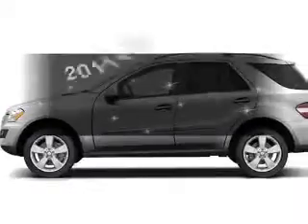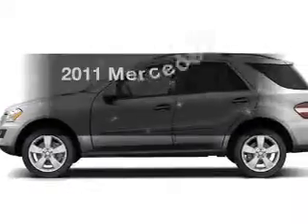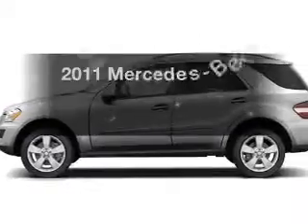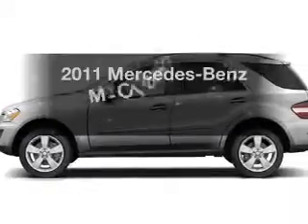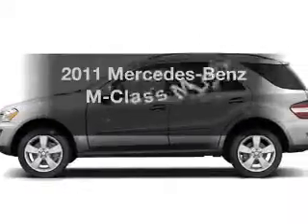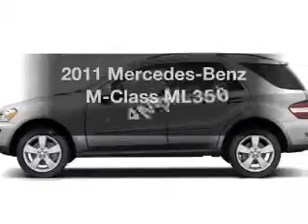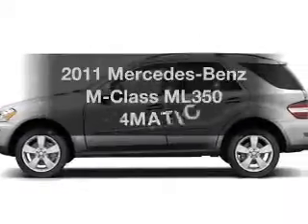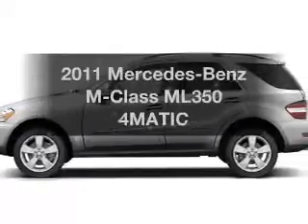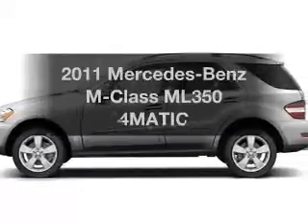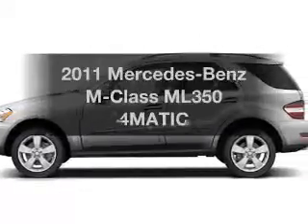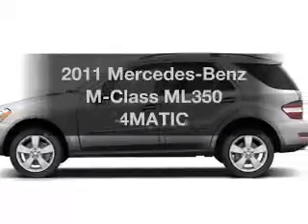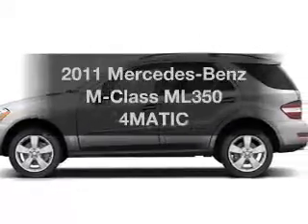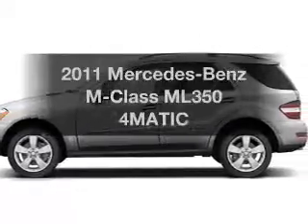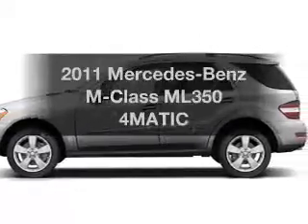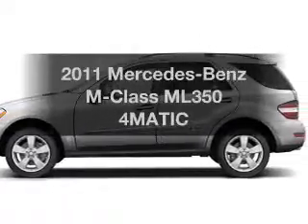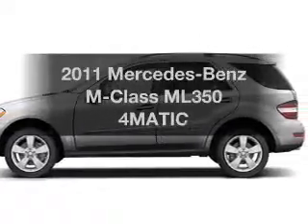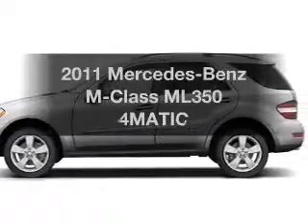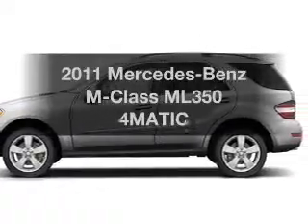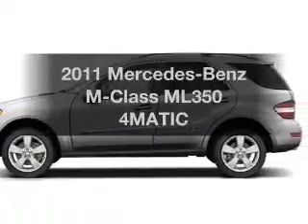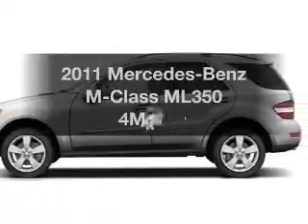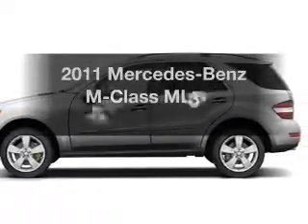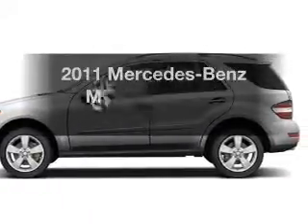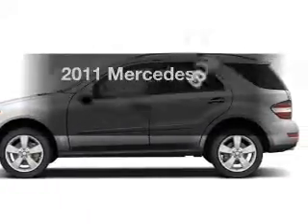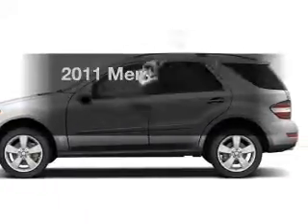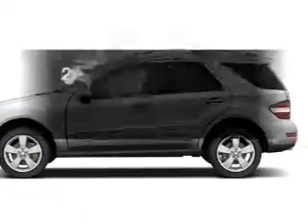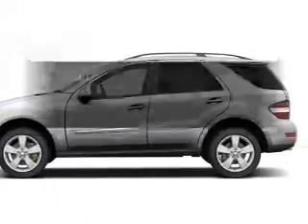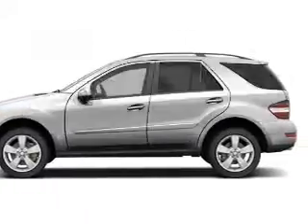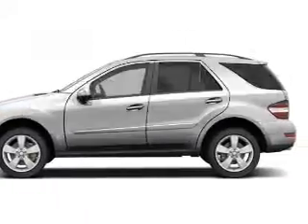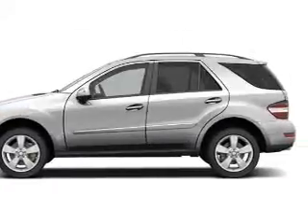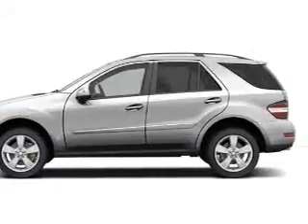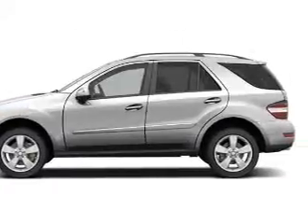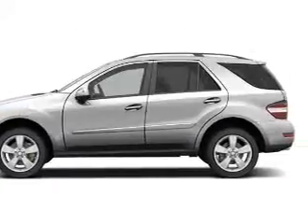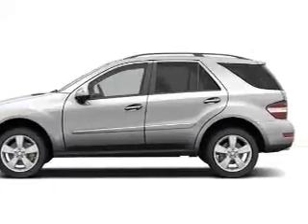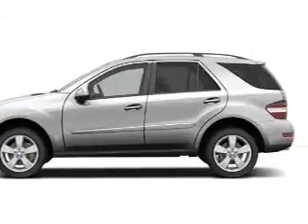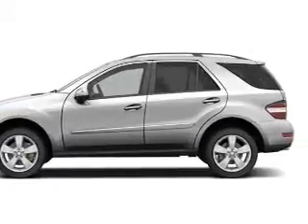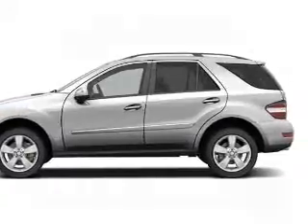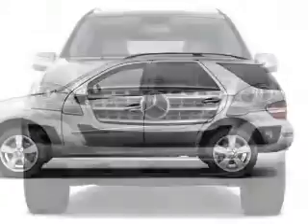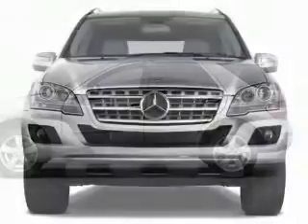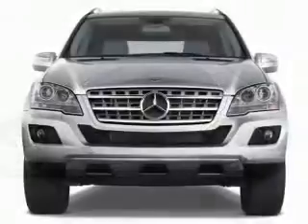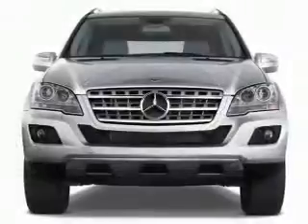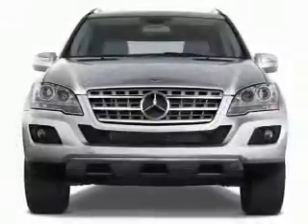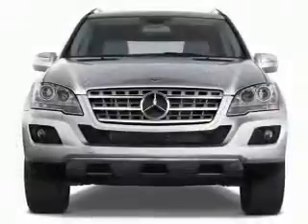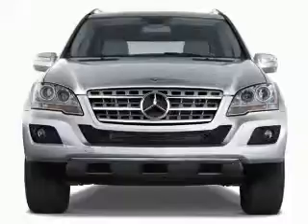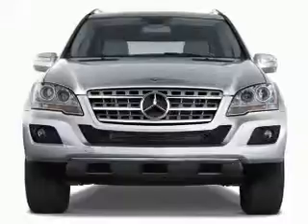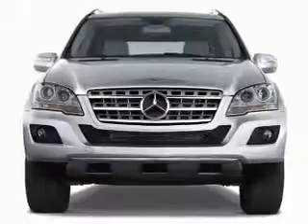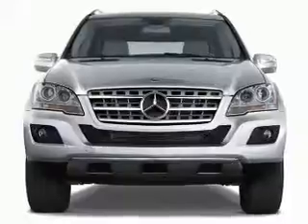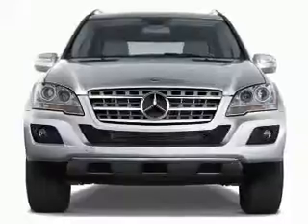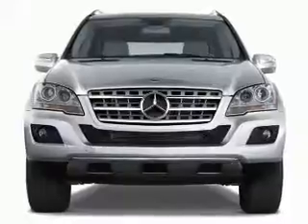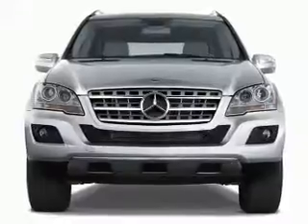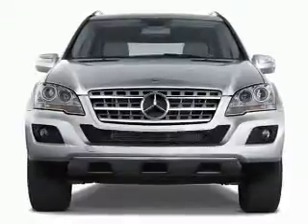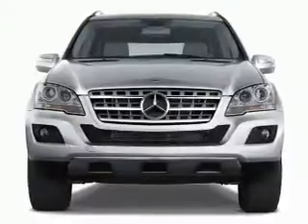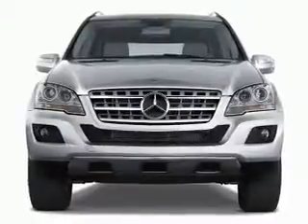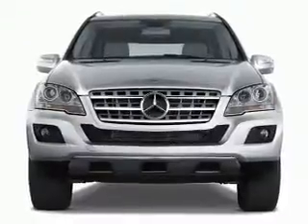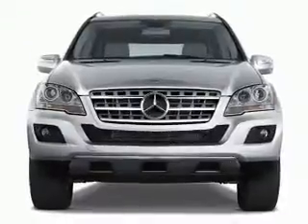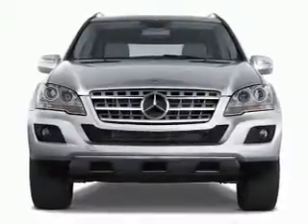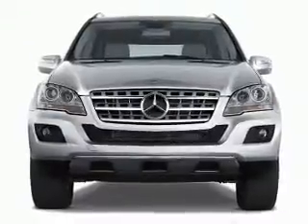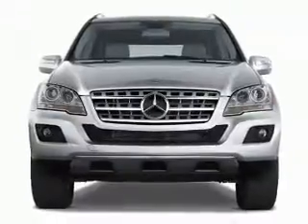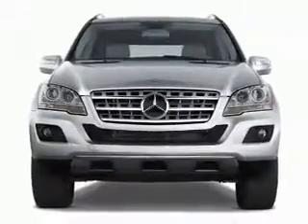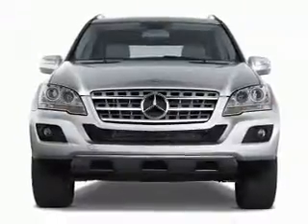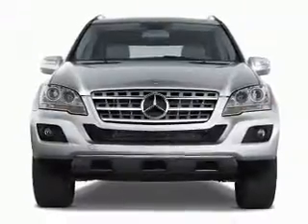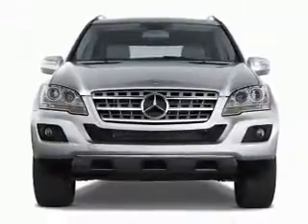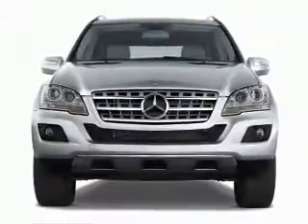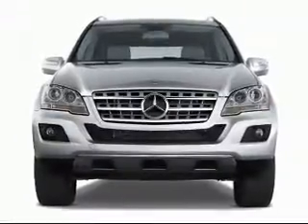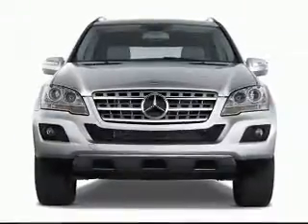Introducing the 2011 Mercedes-Benz M Plus. If you're looking for a first-rate auto, this one could be yours today.